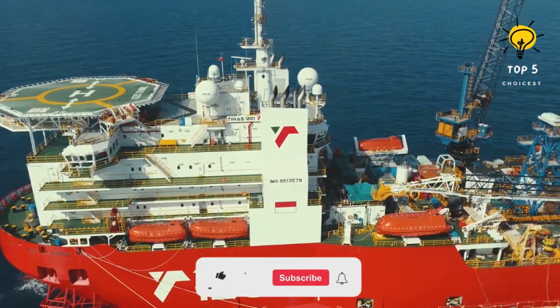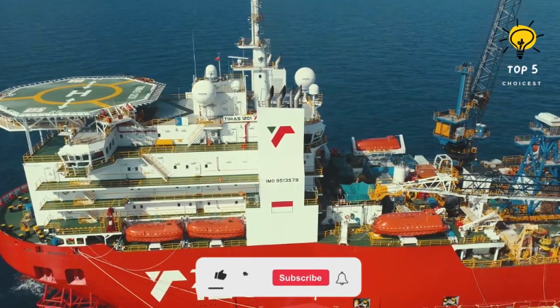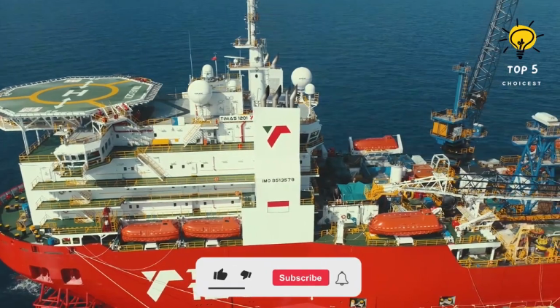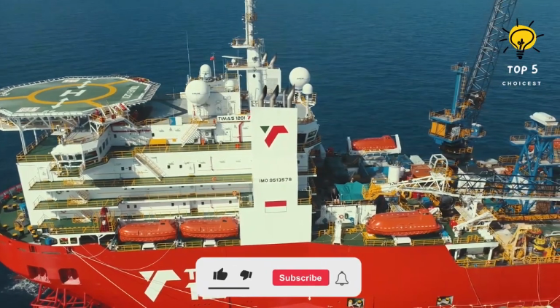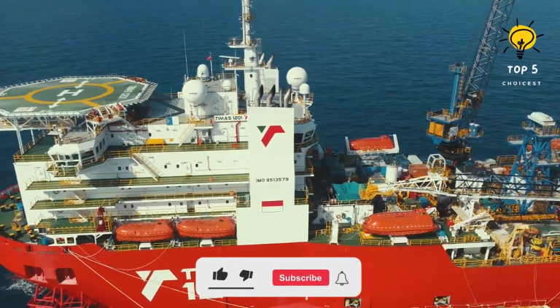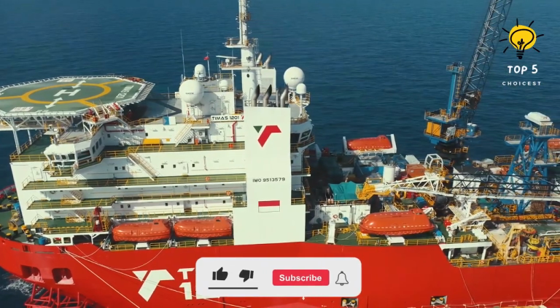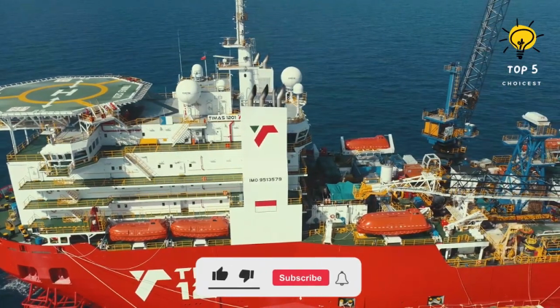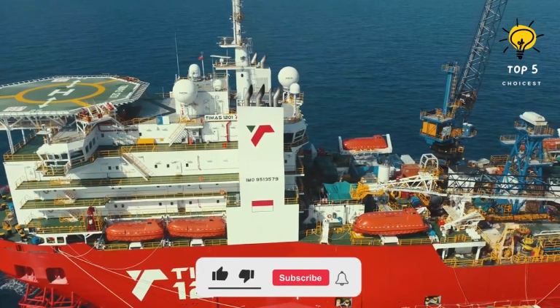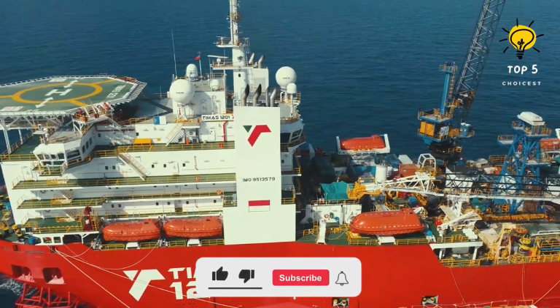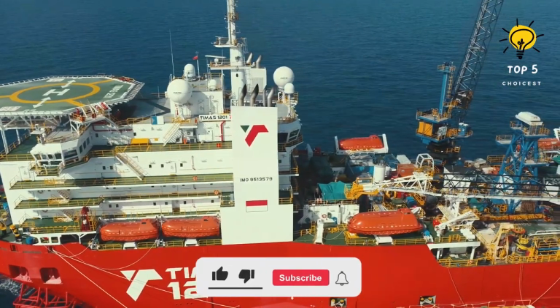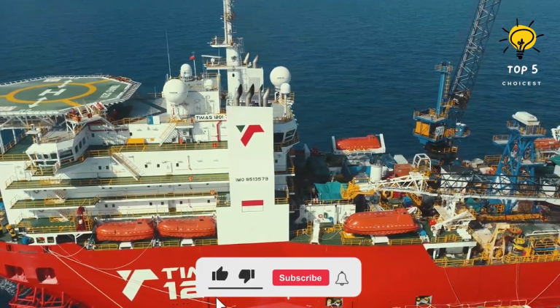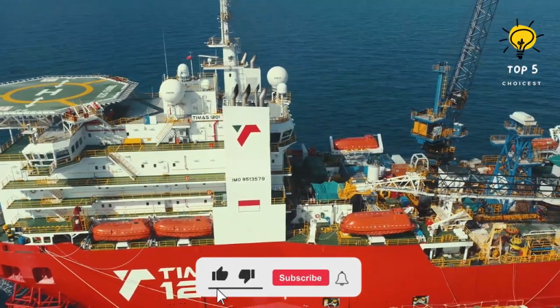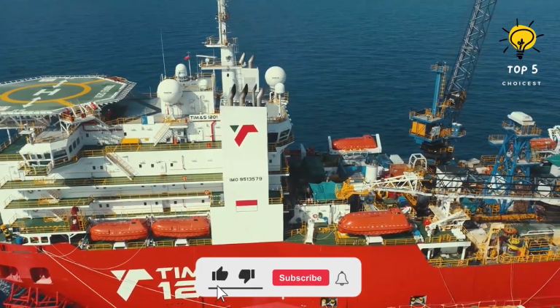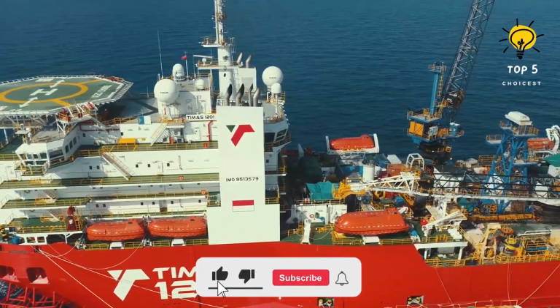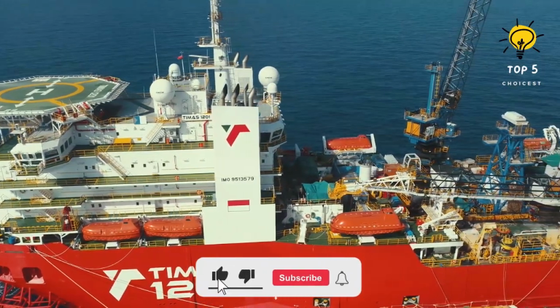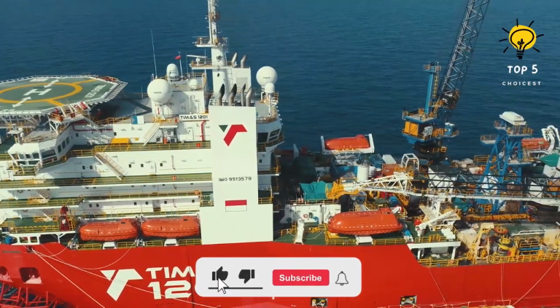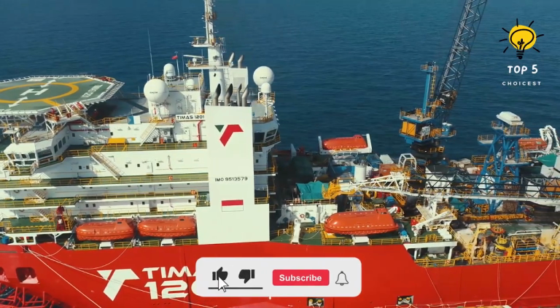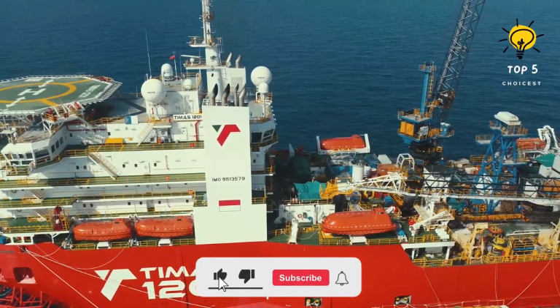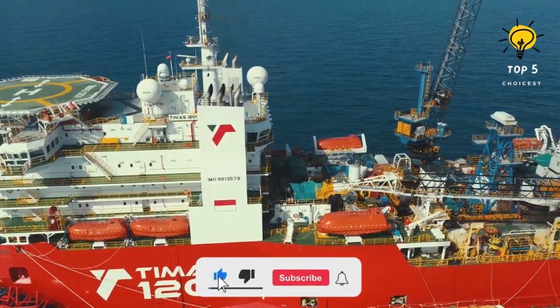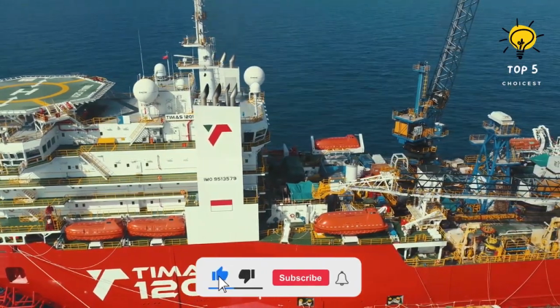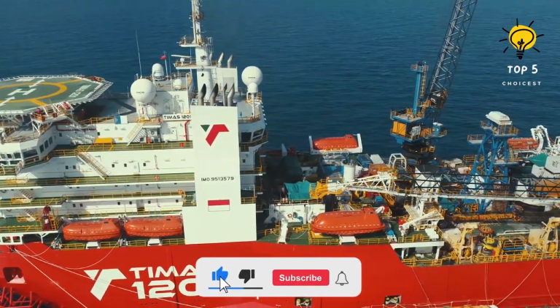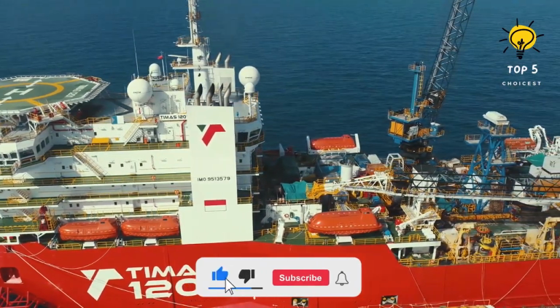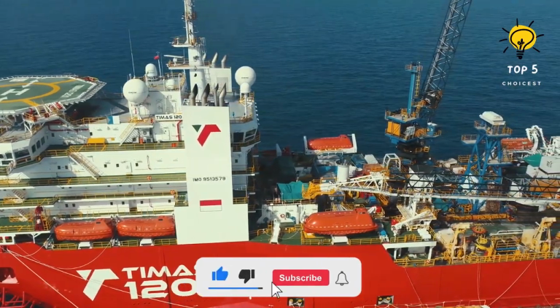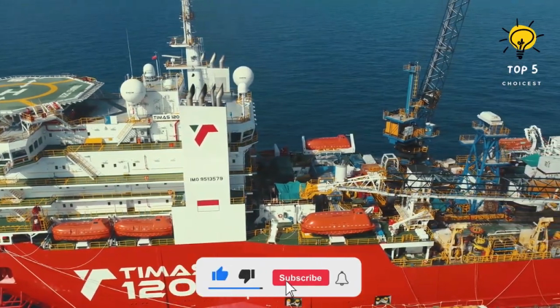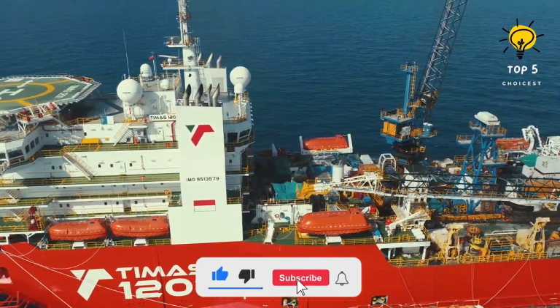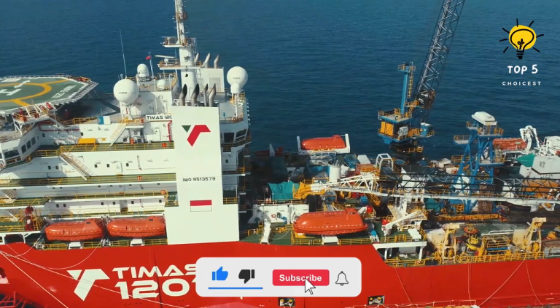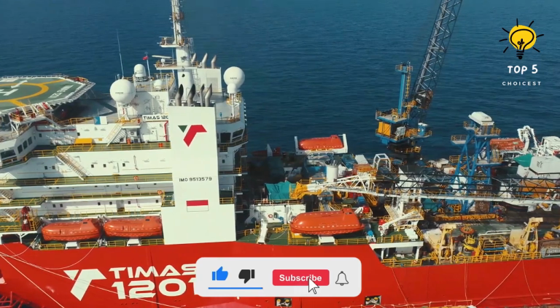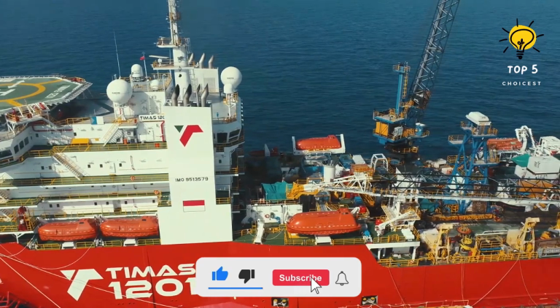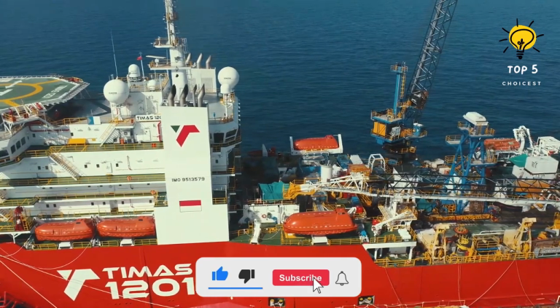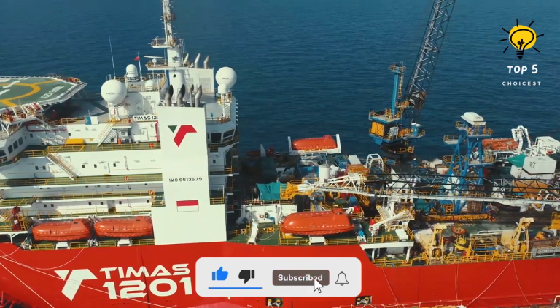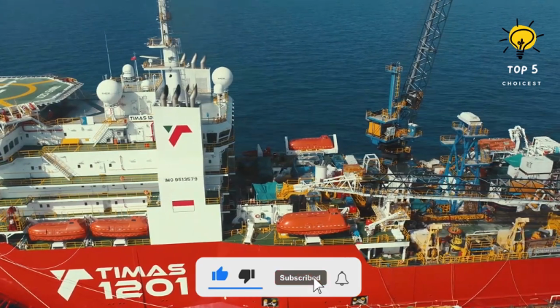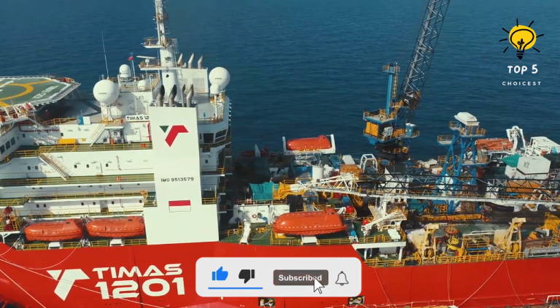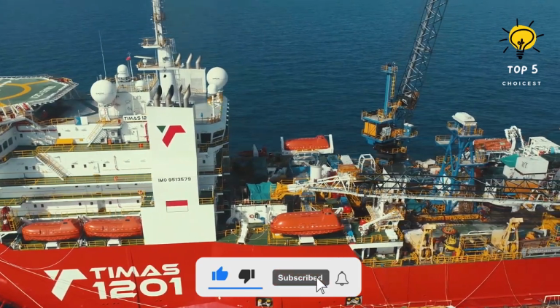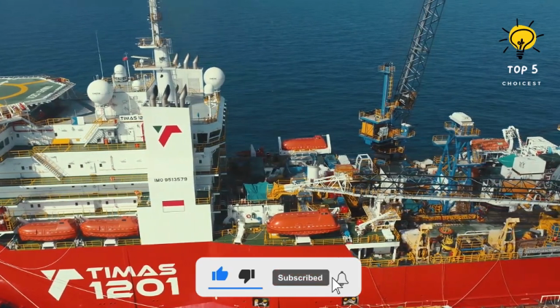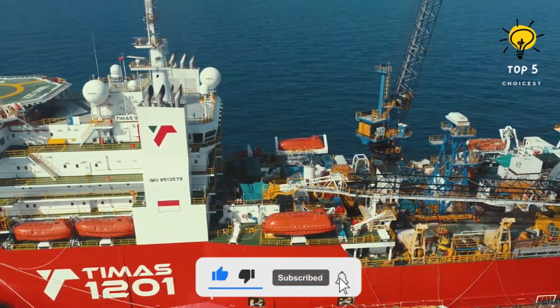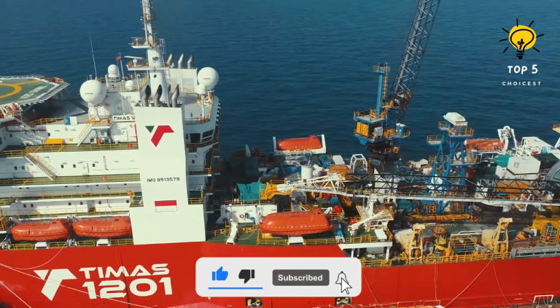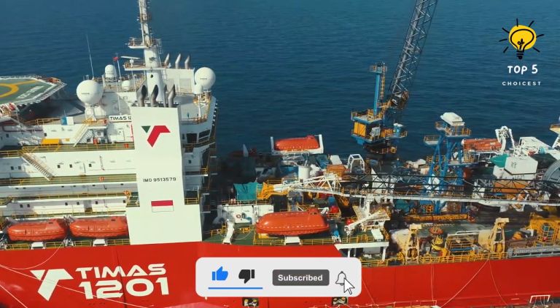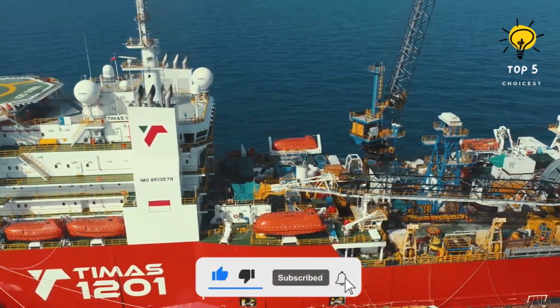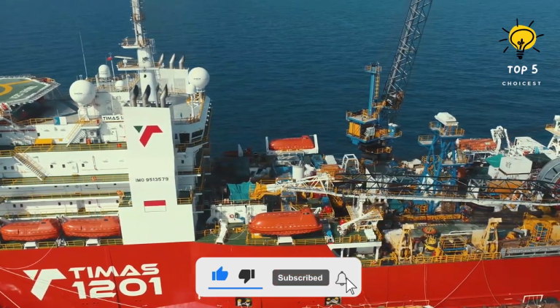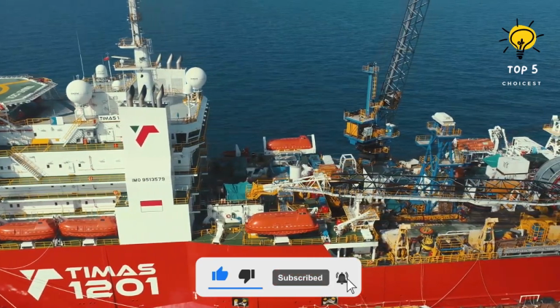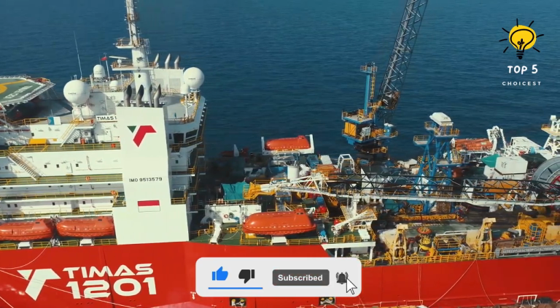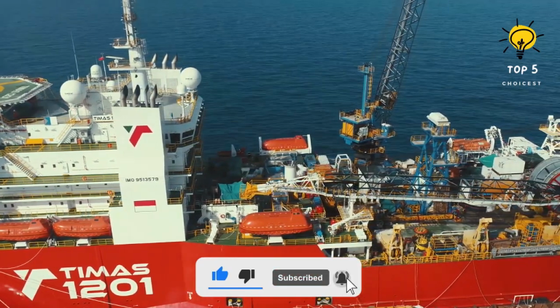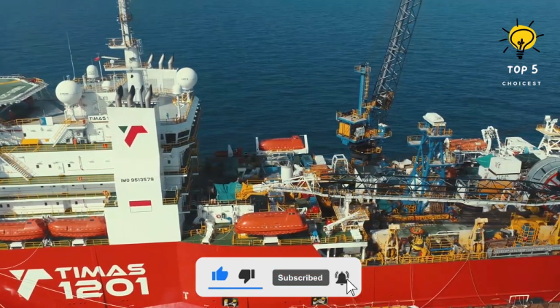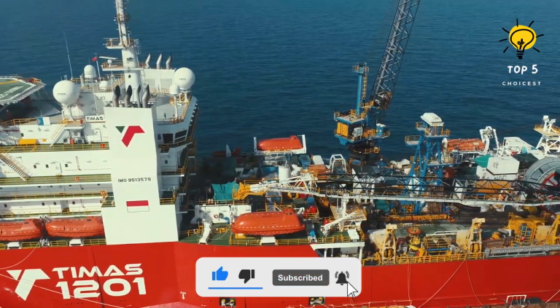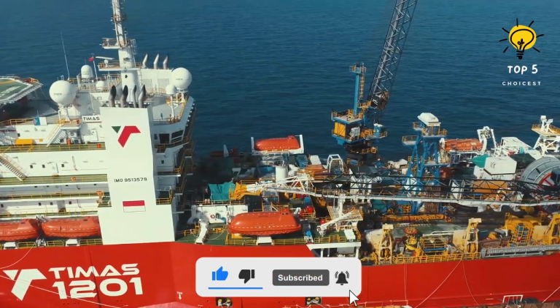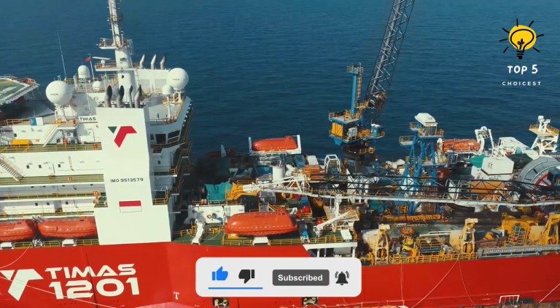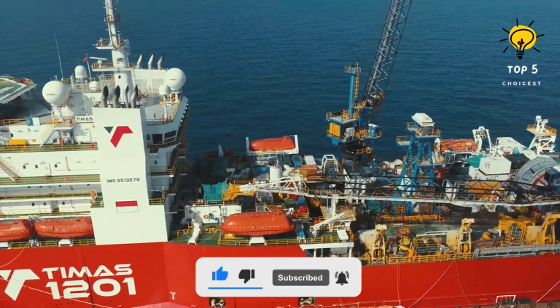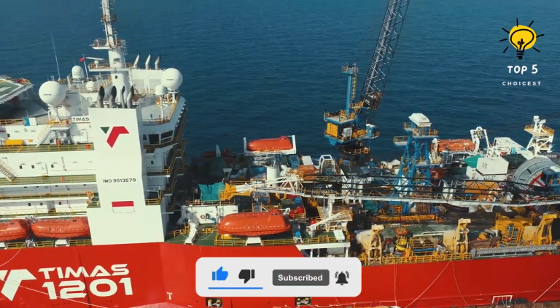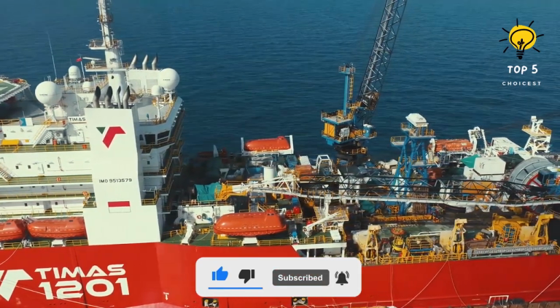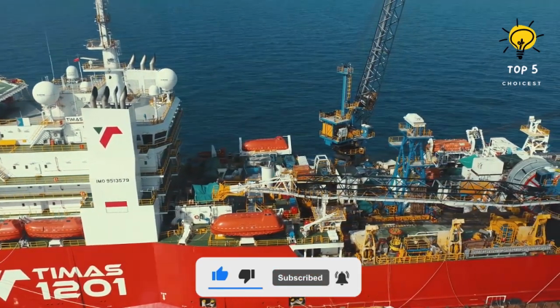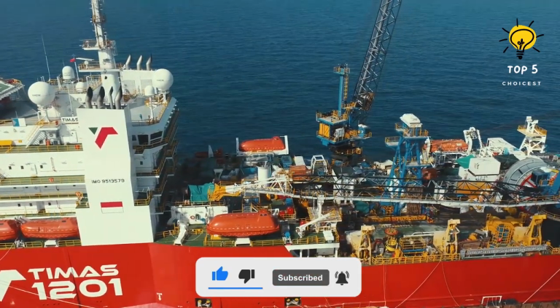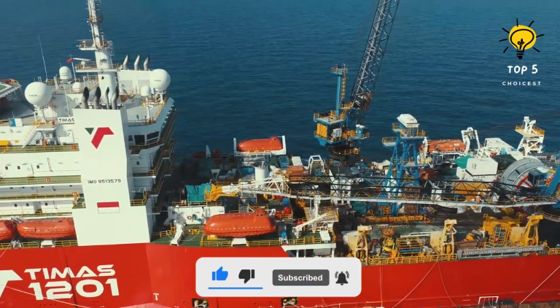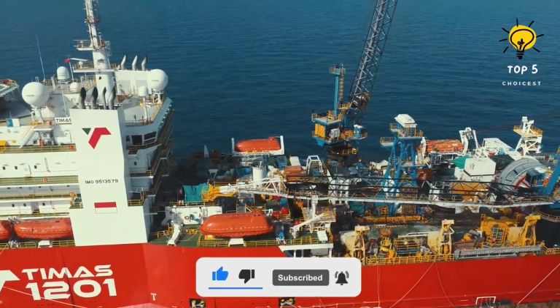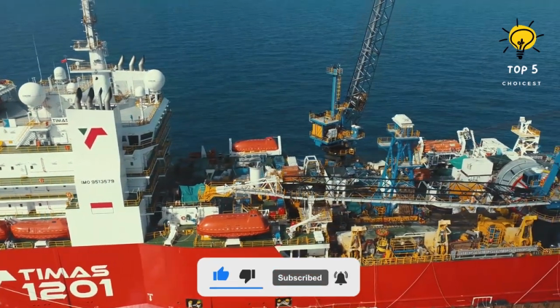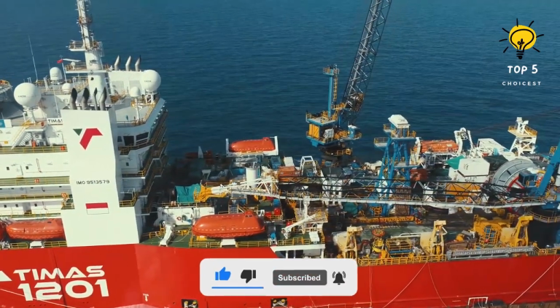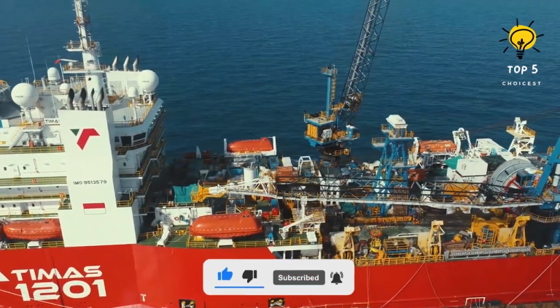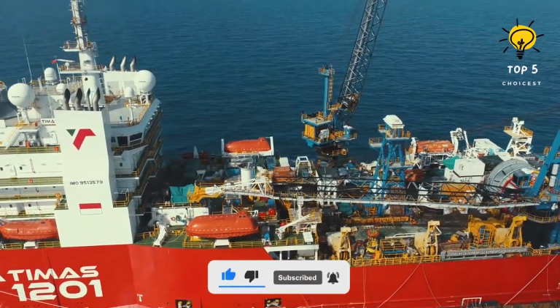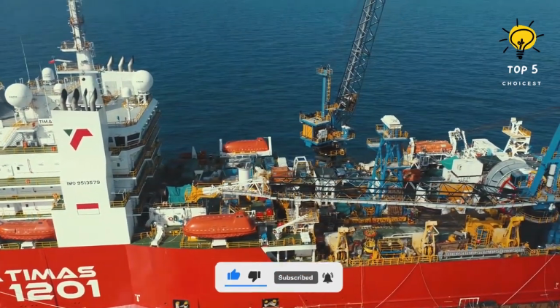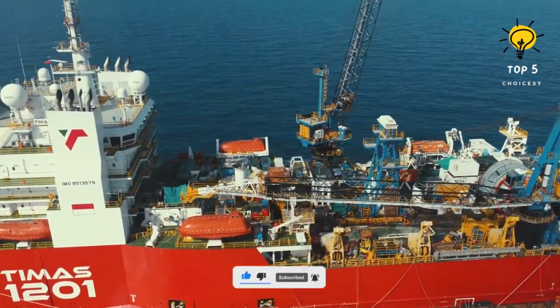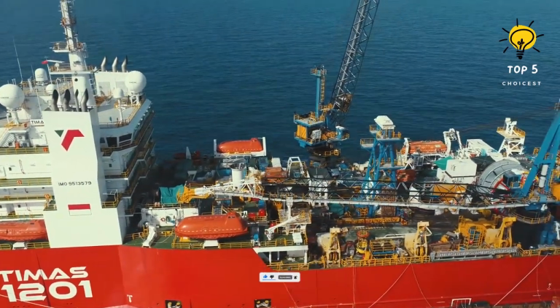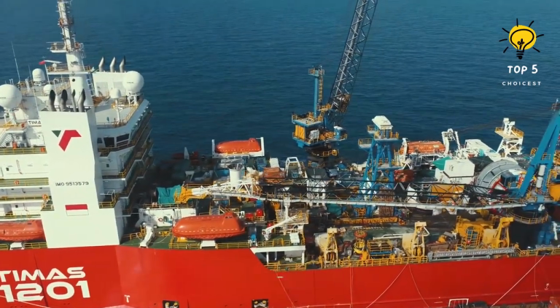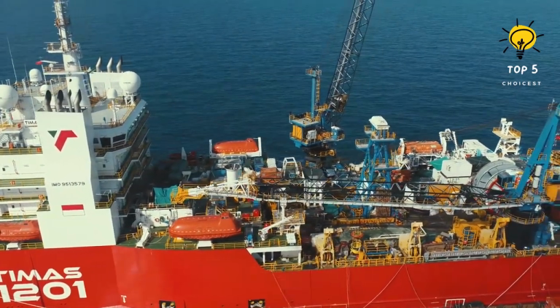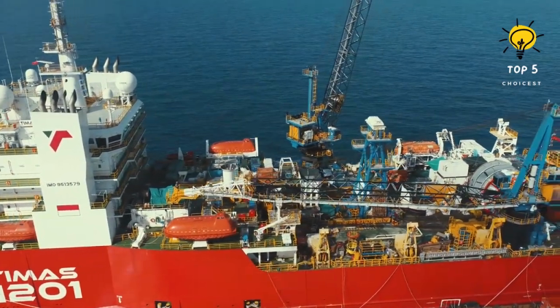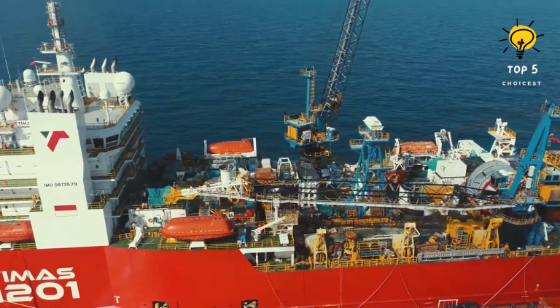Don't forget to like and subscribe to the Top 5 Choicest YouTube channel. Have a nice day and see you again.